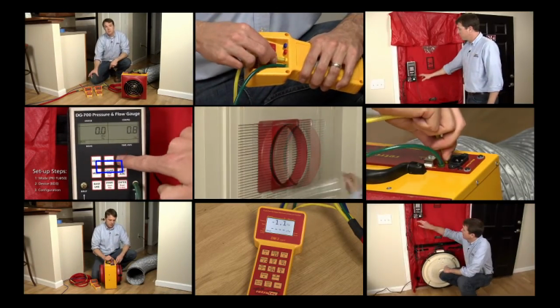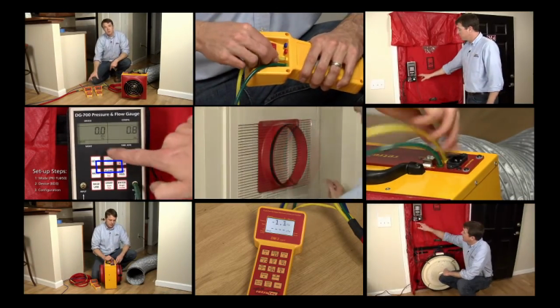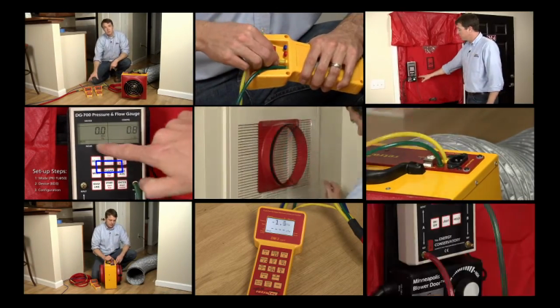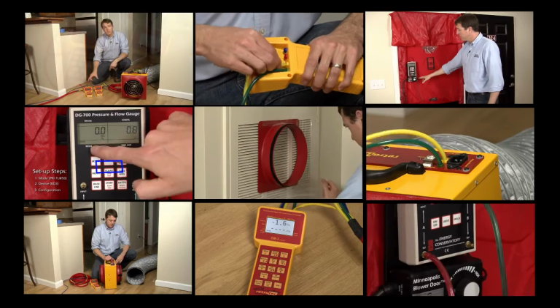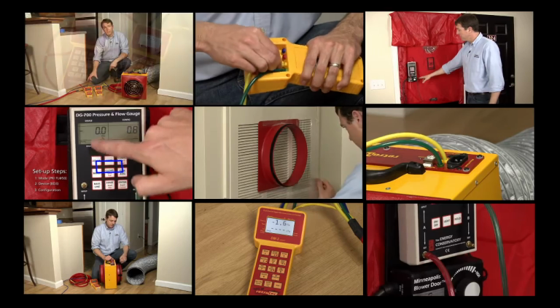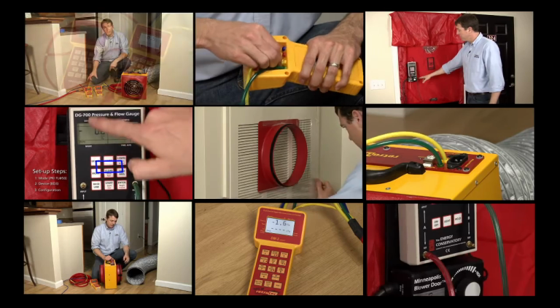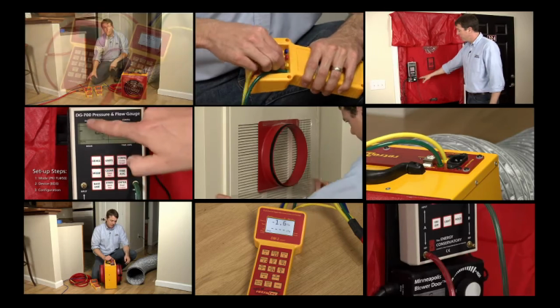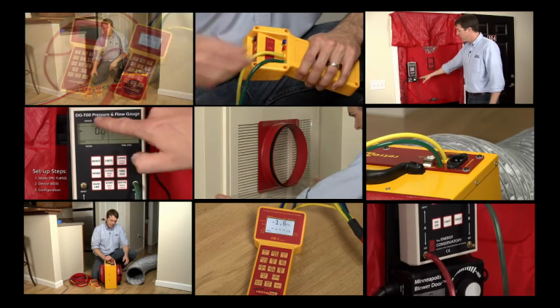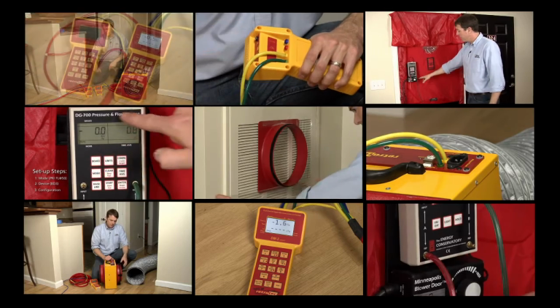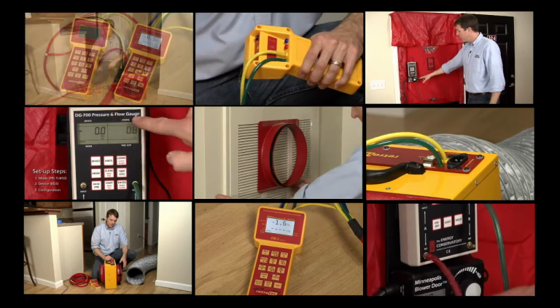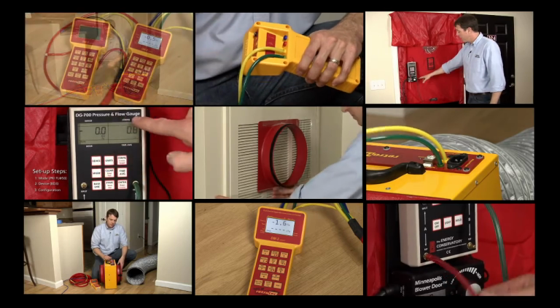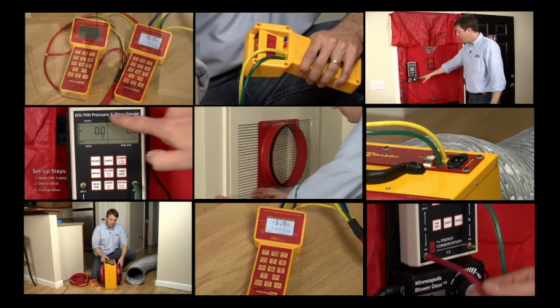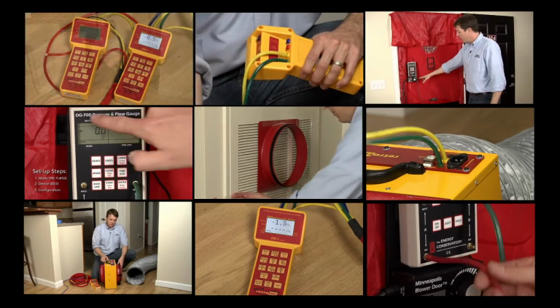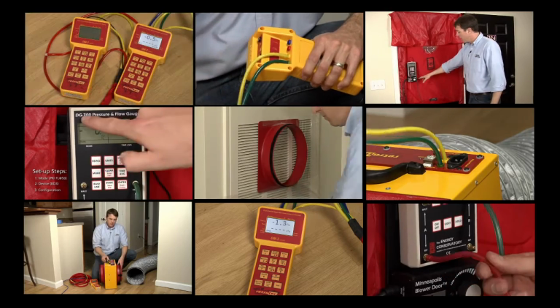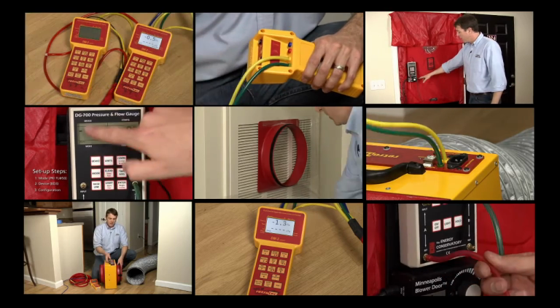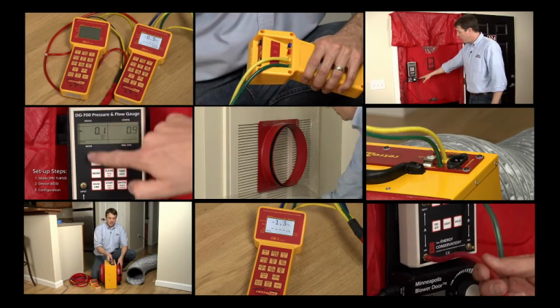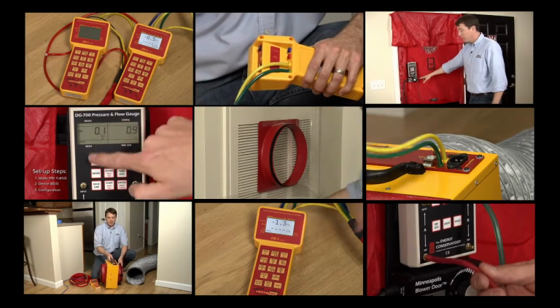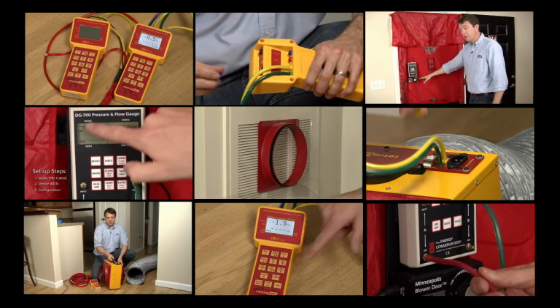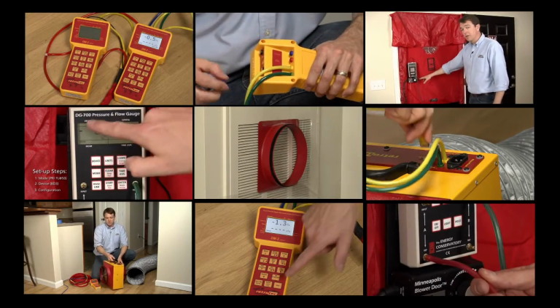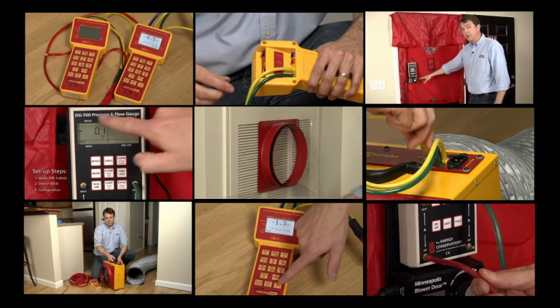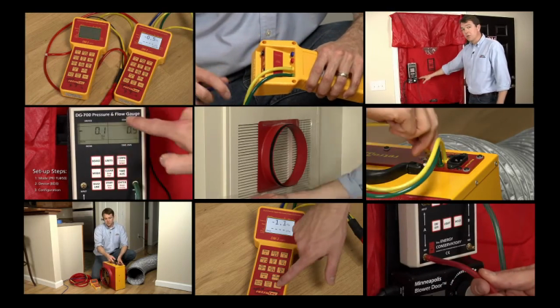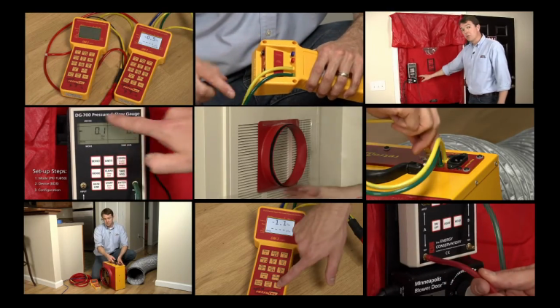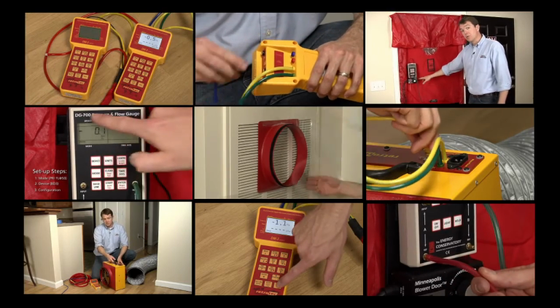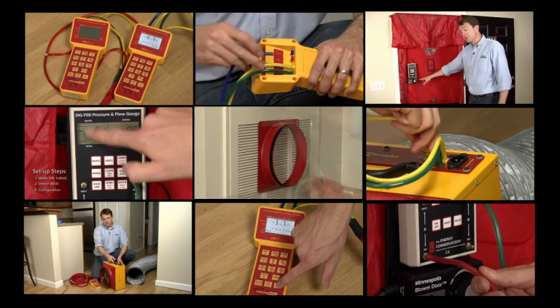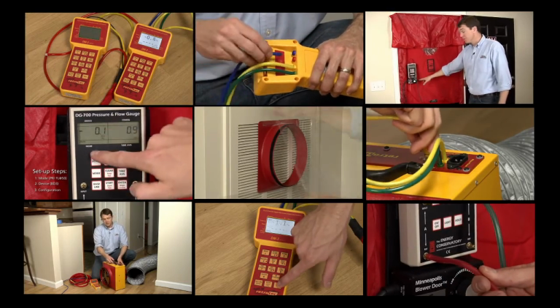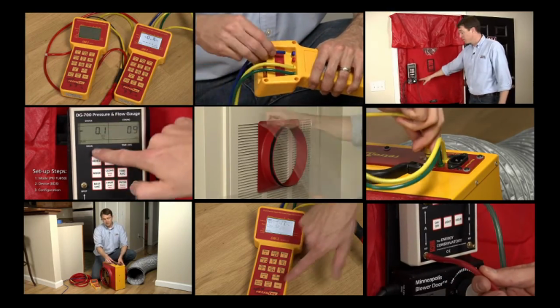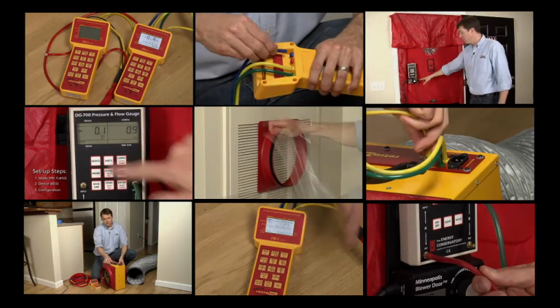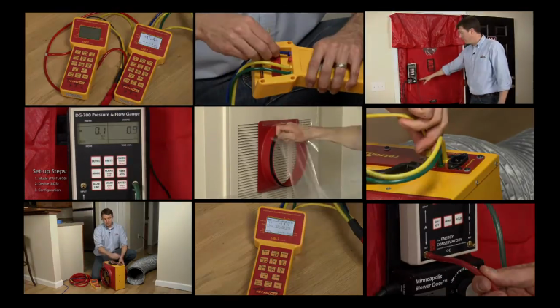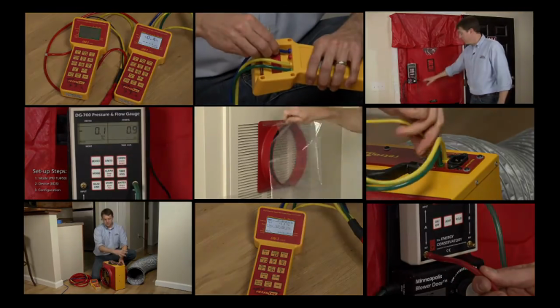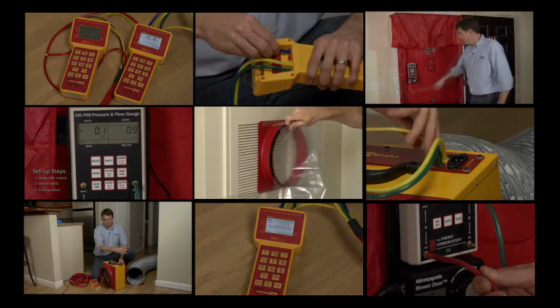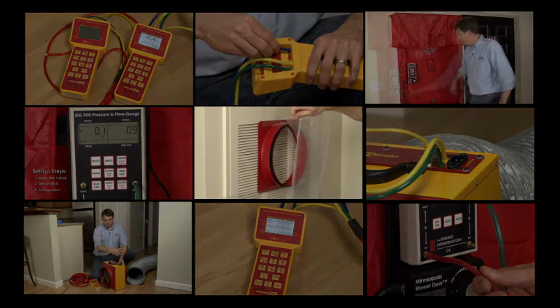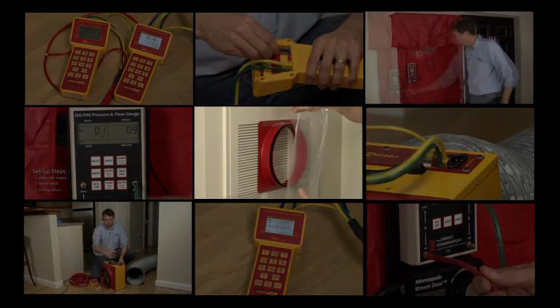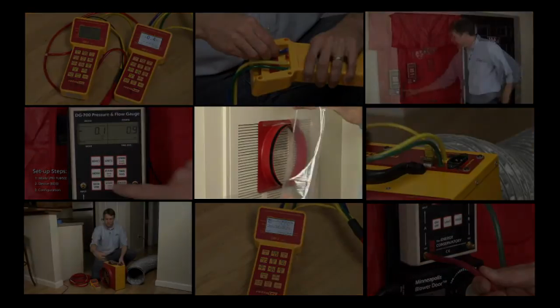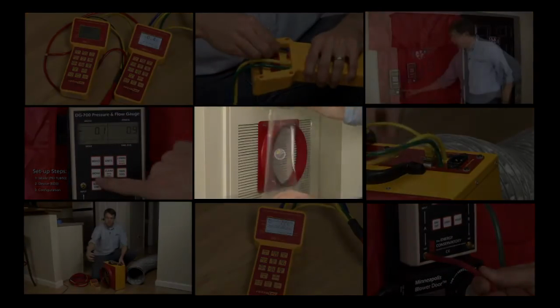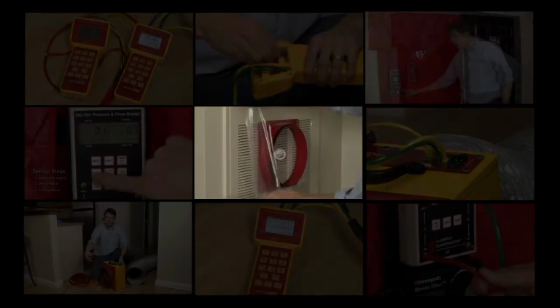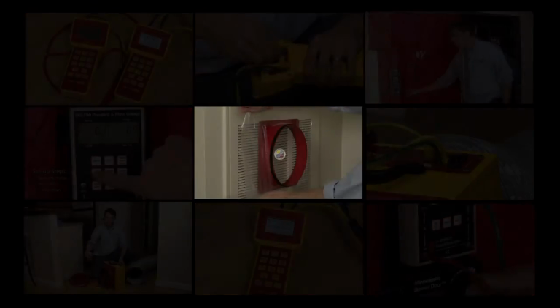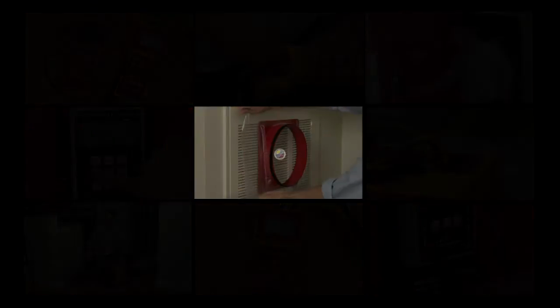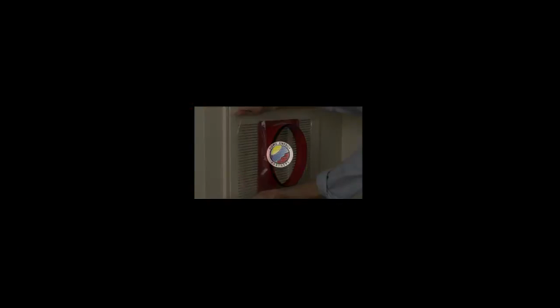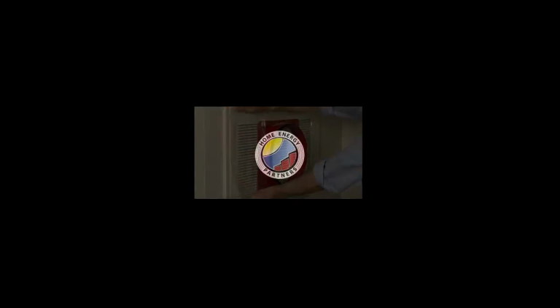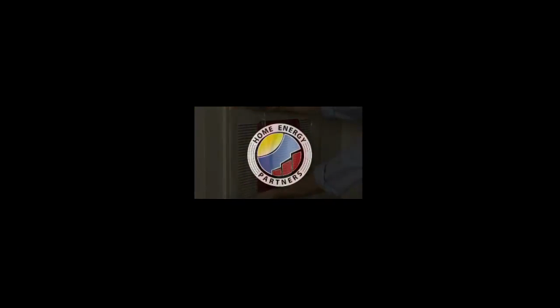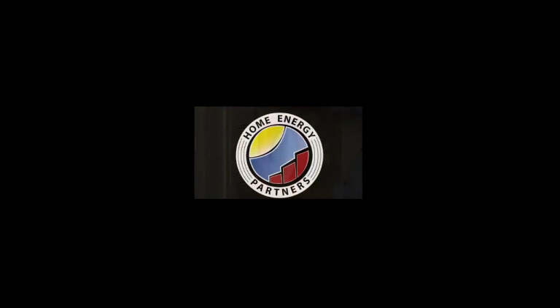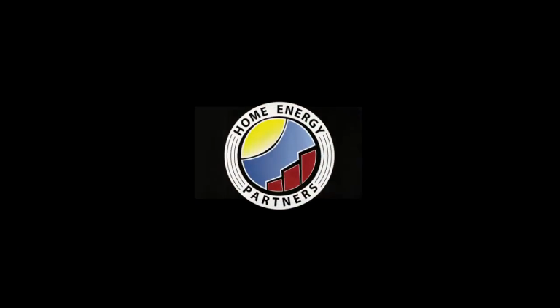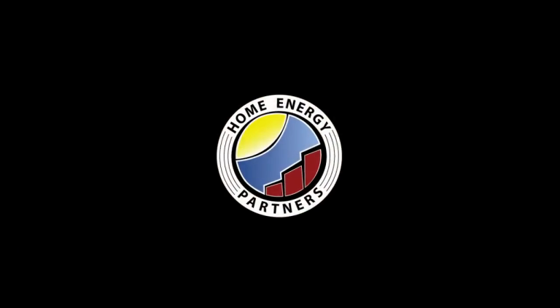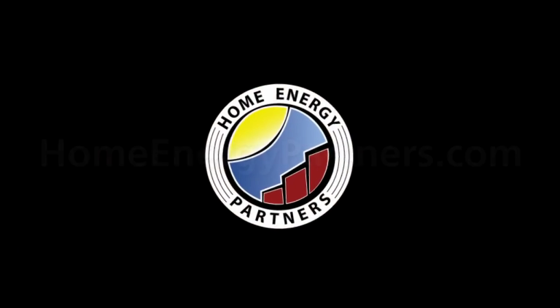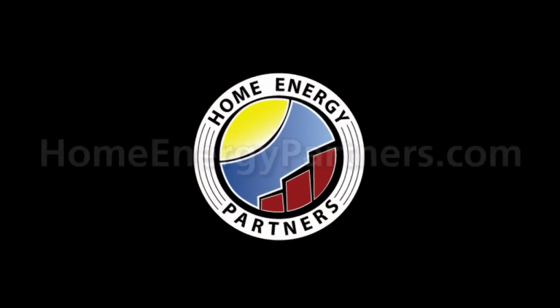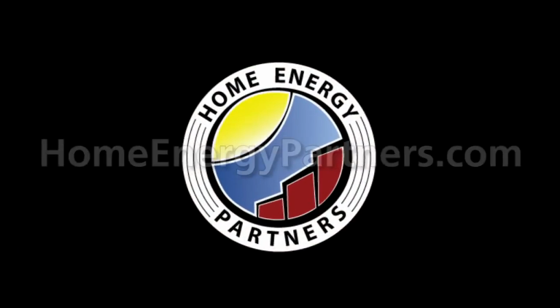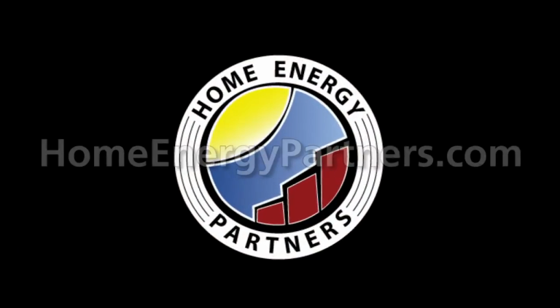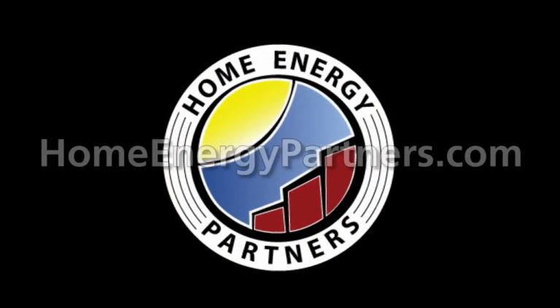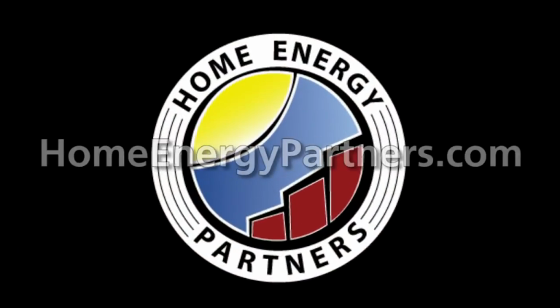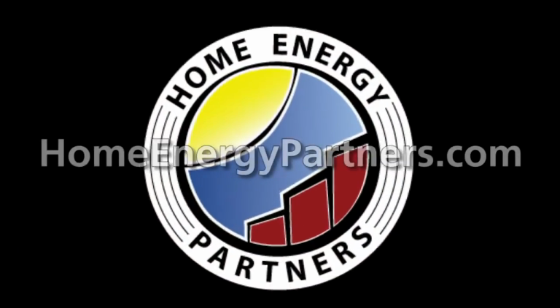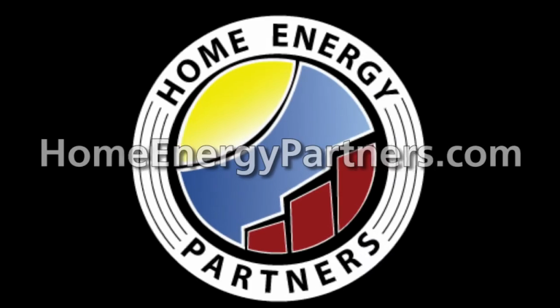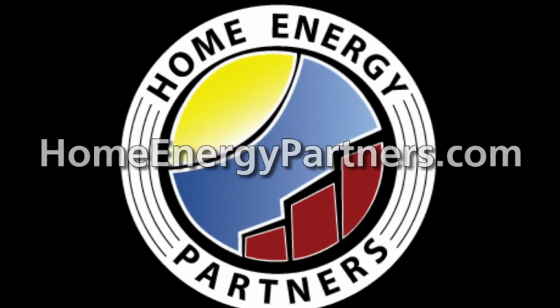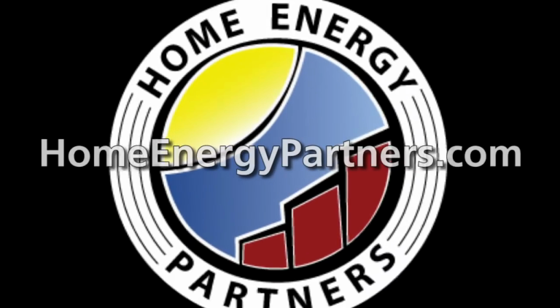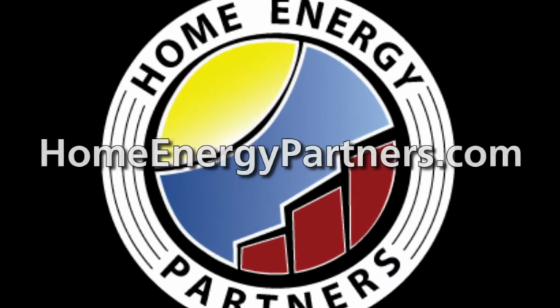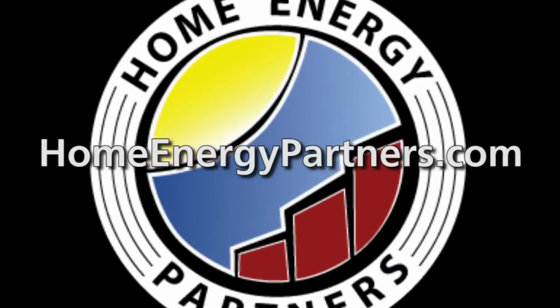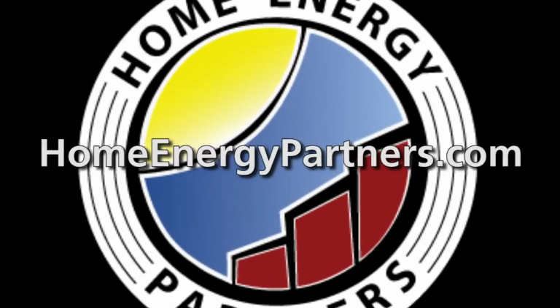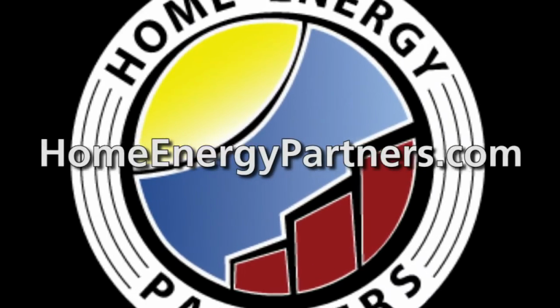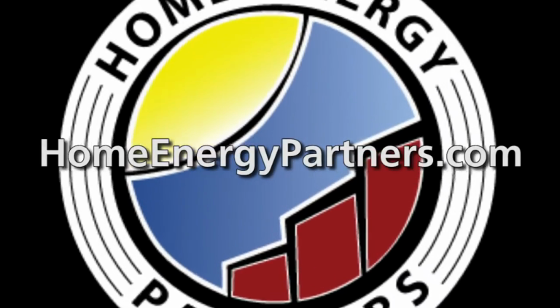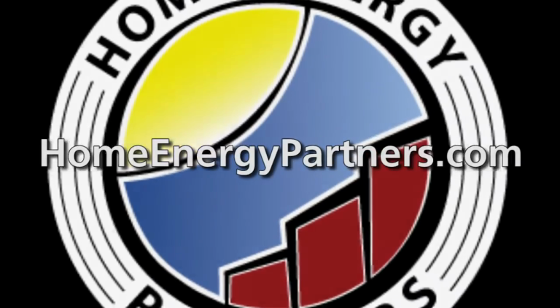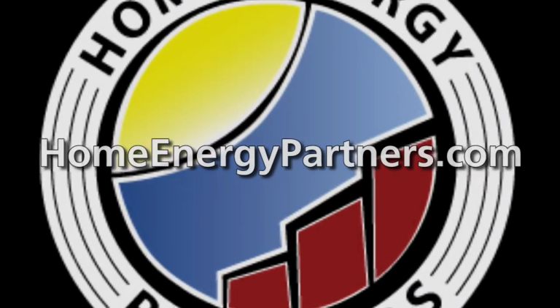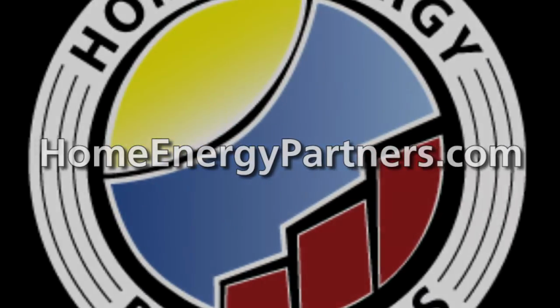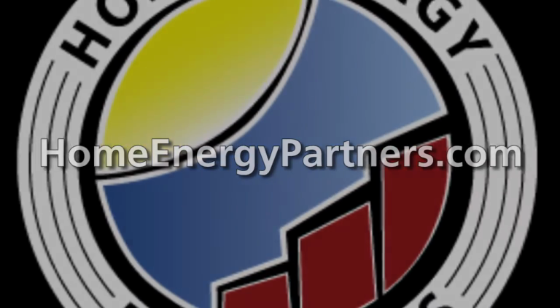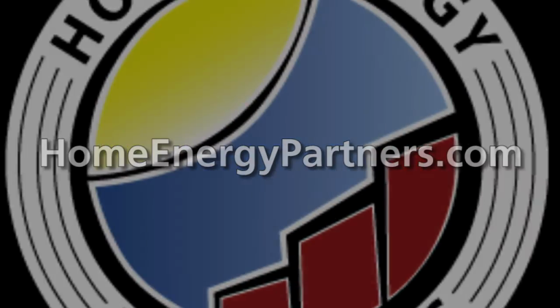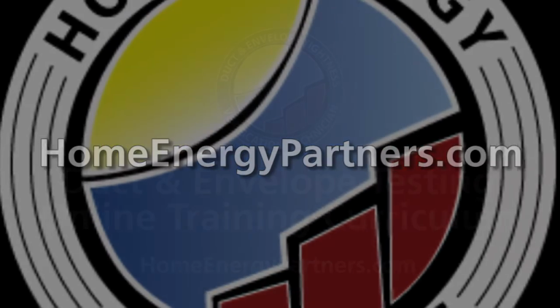Earning your DET verifier certificate doesn't get any easier than this. Visit HomeEnergyPartners.com to learn more and sign up today.